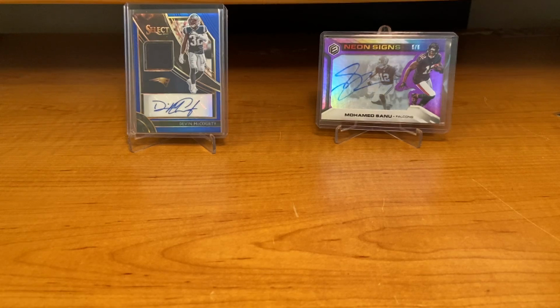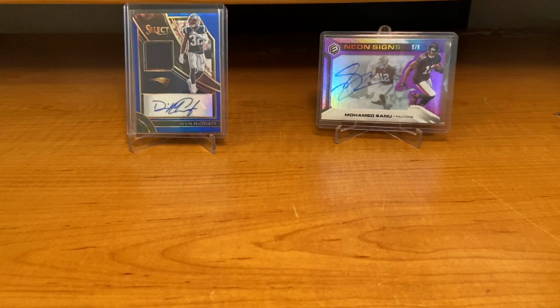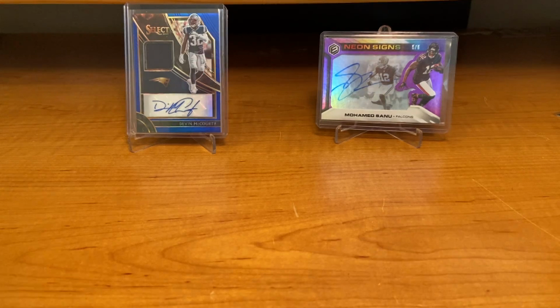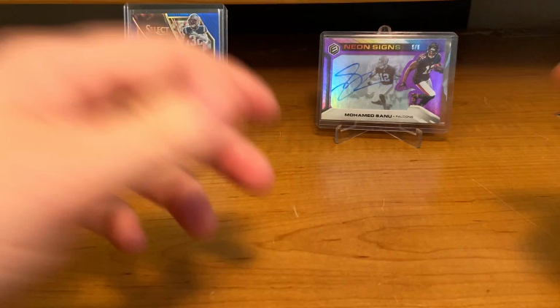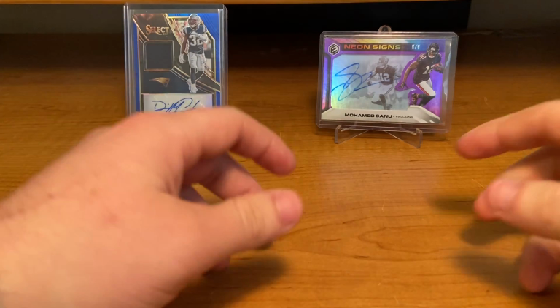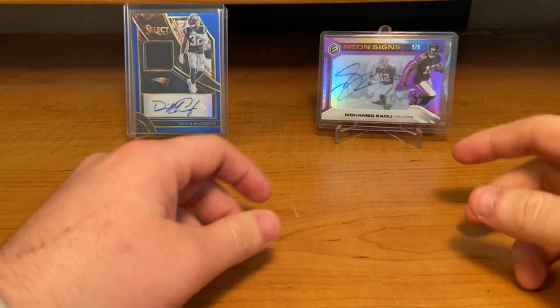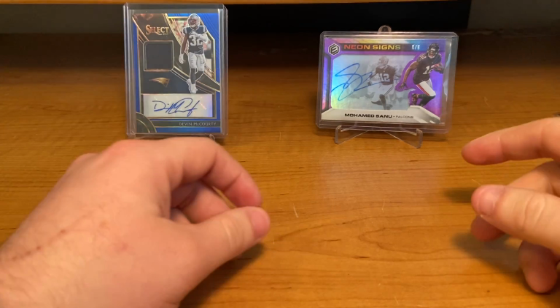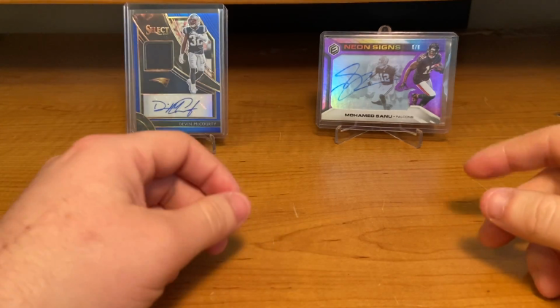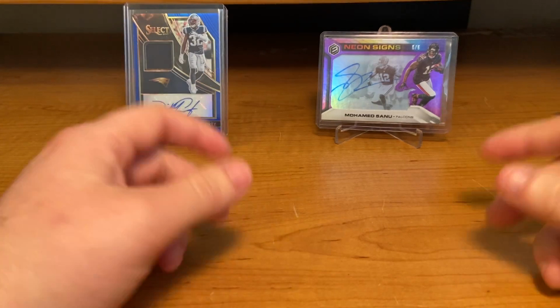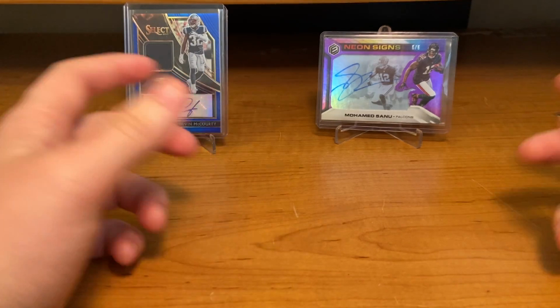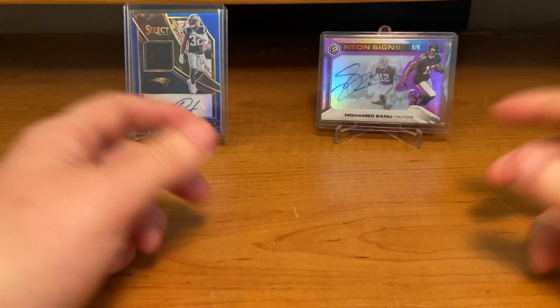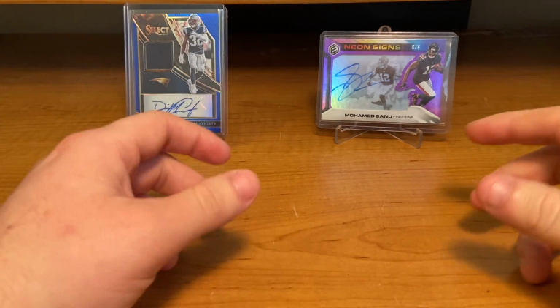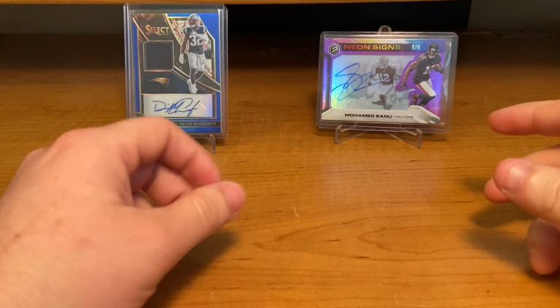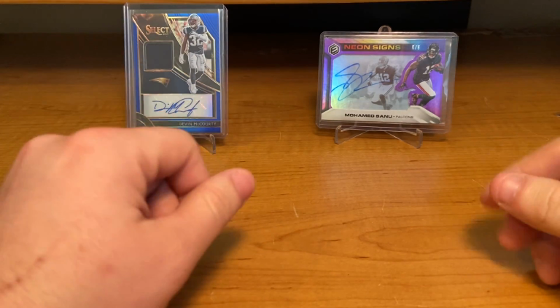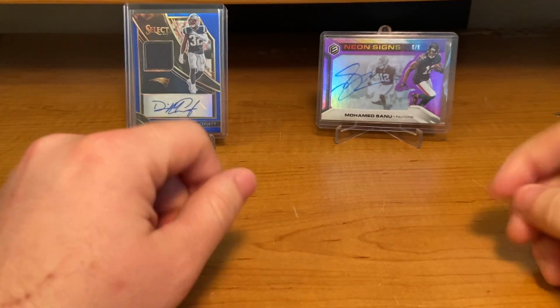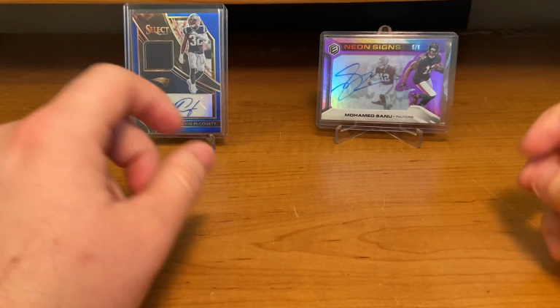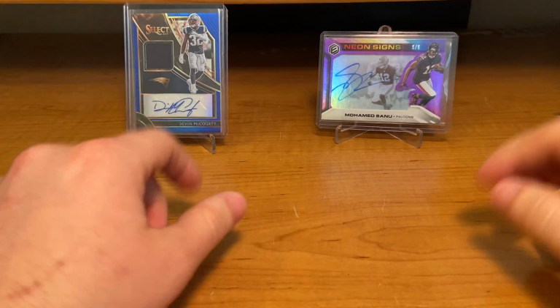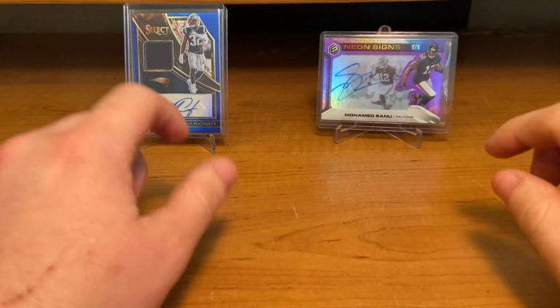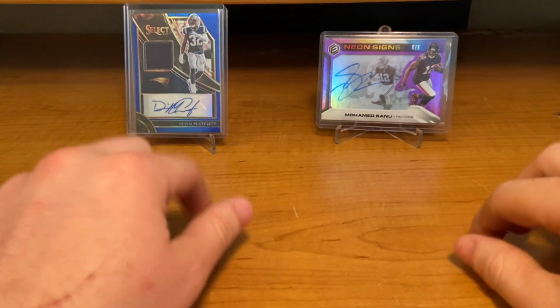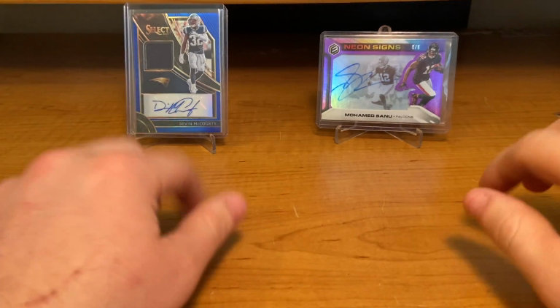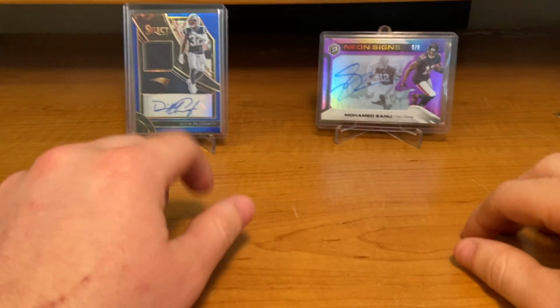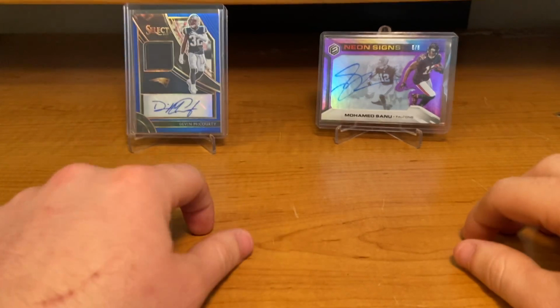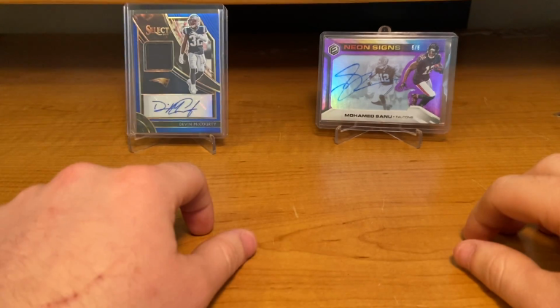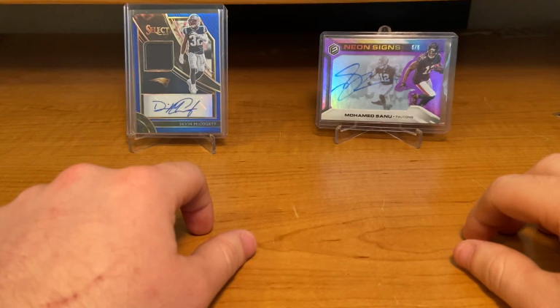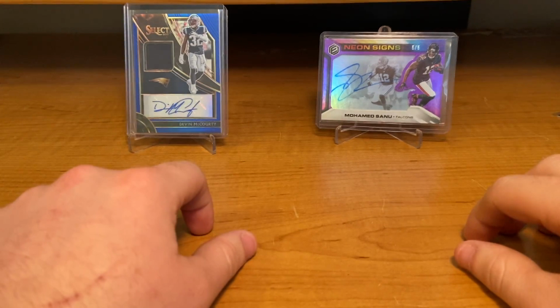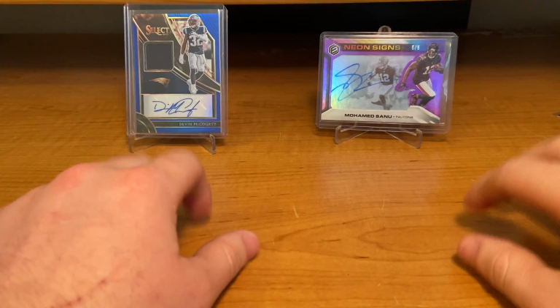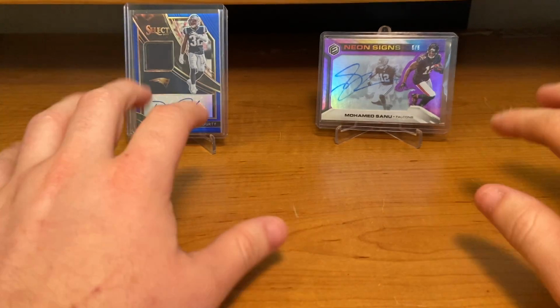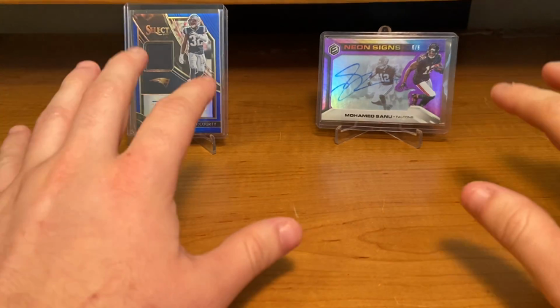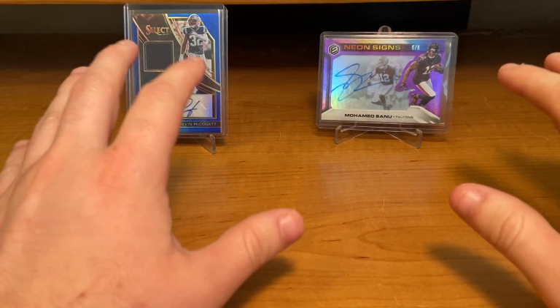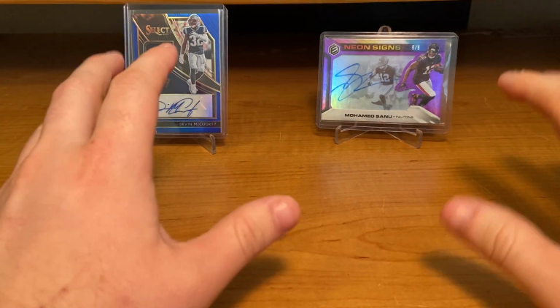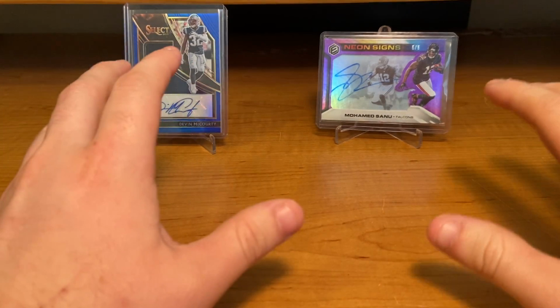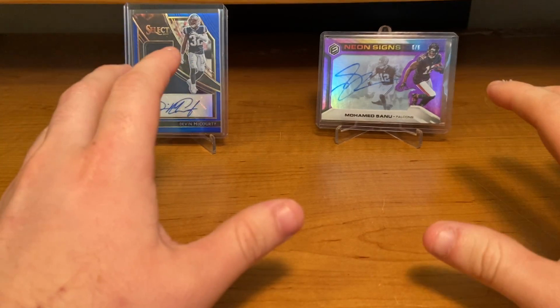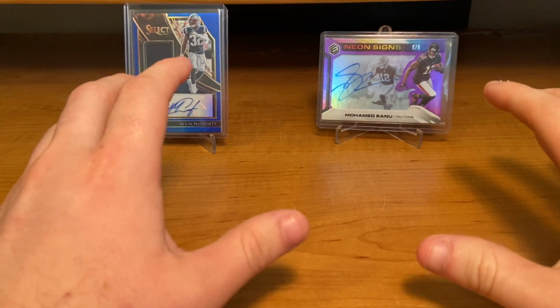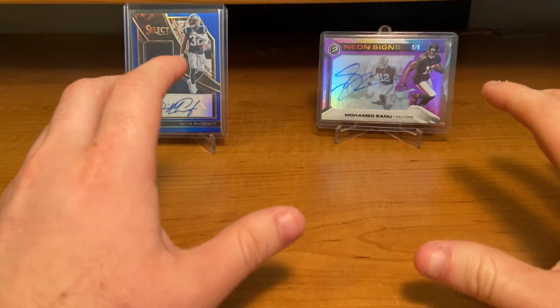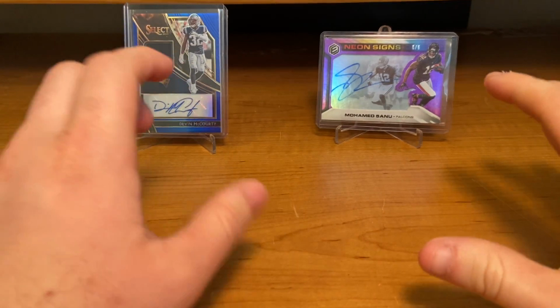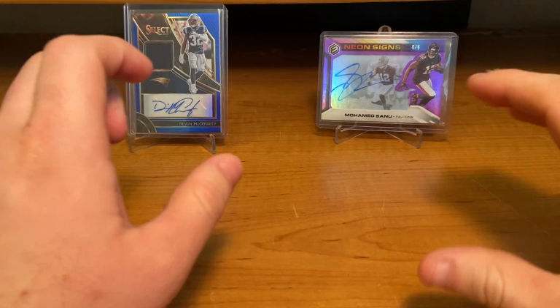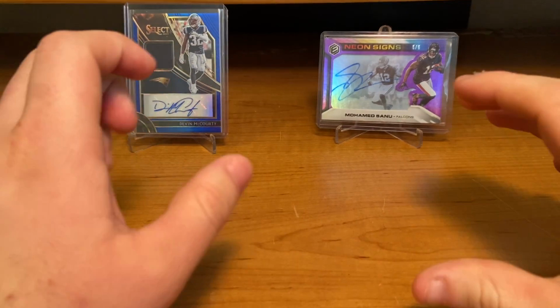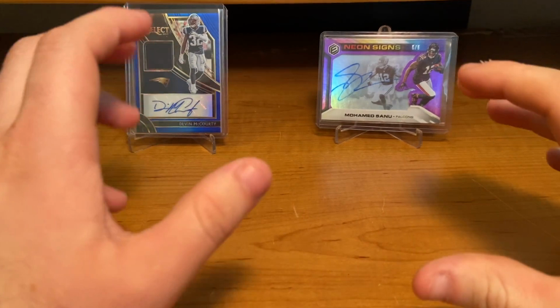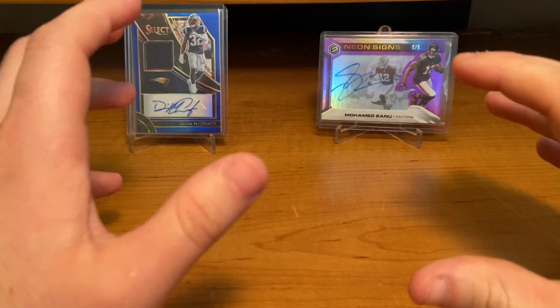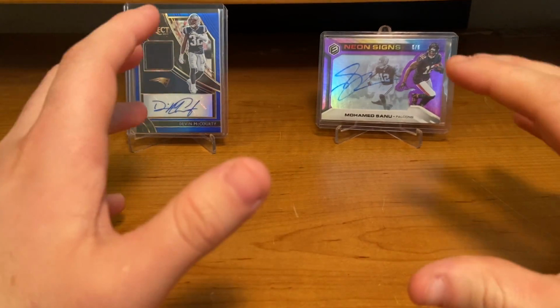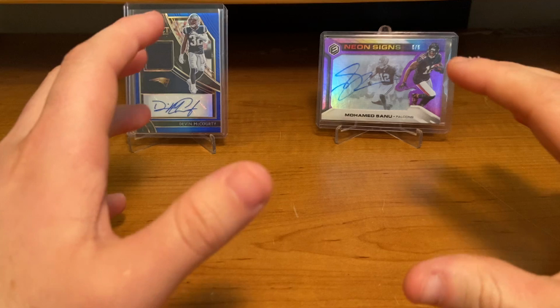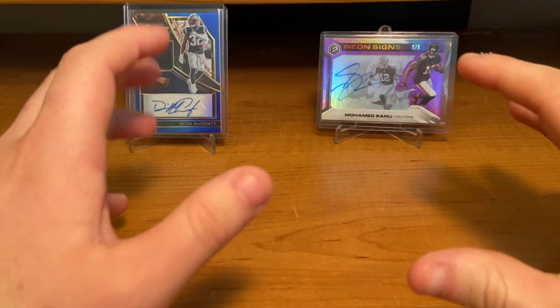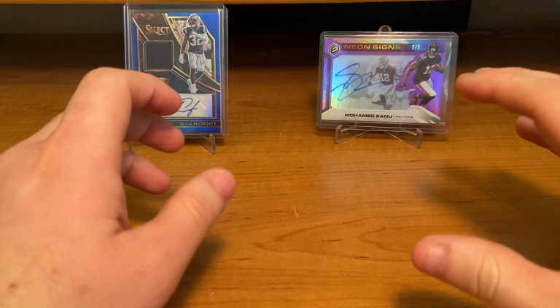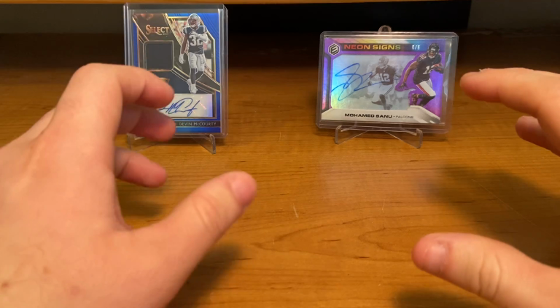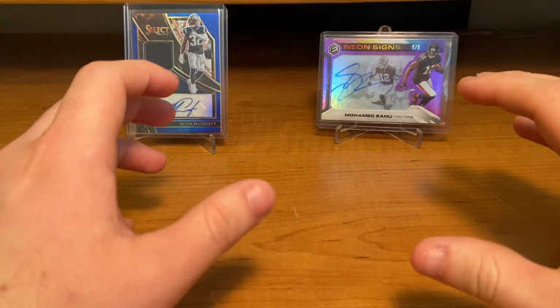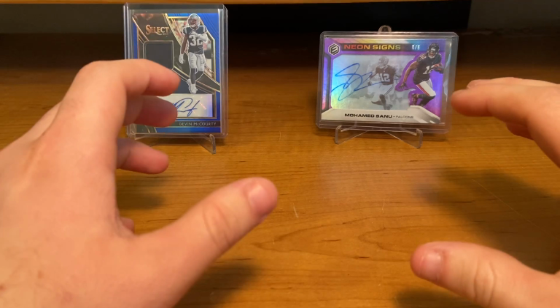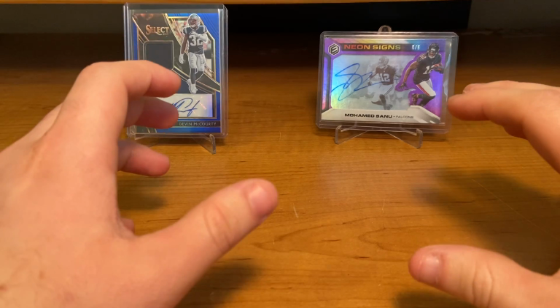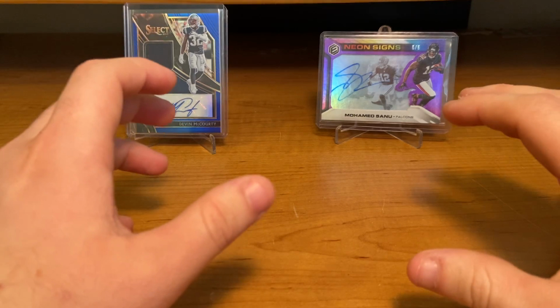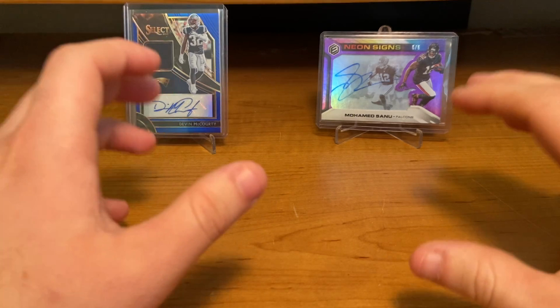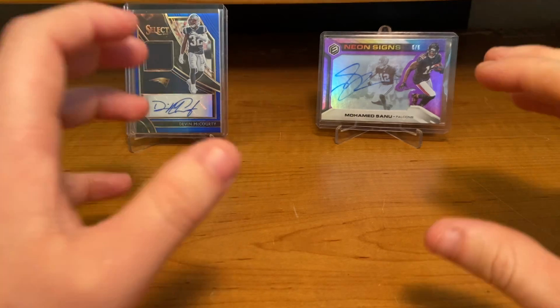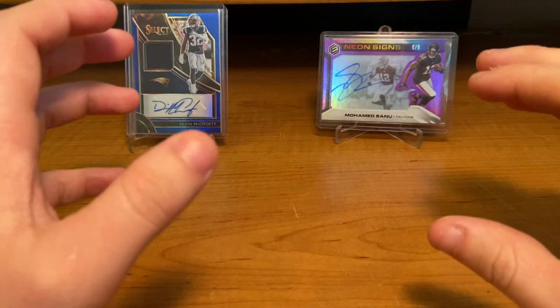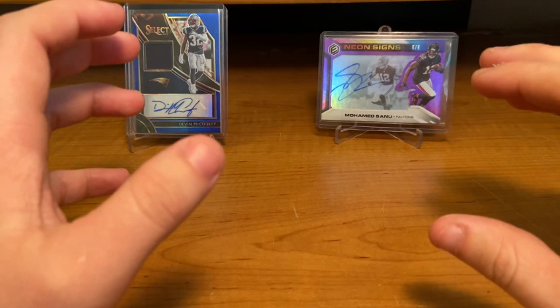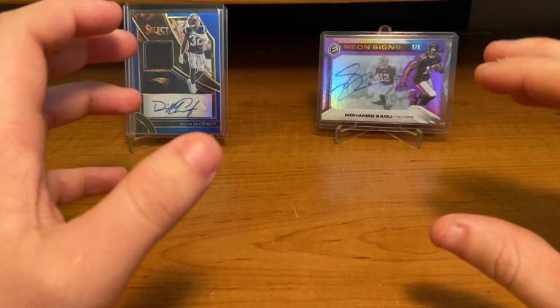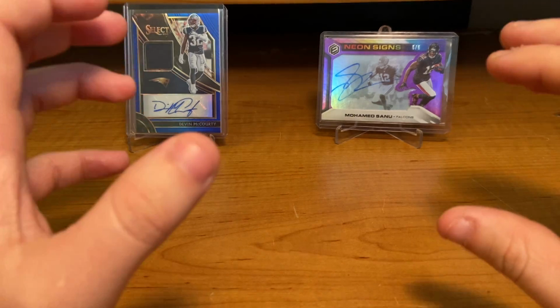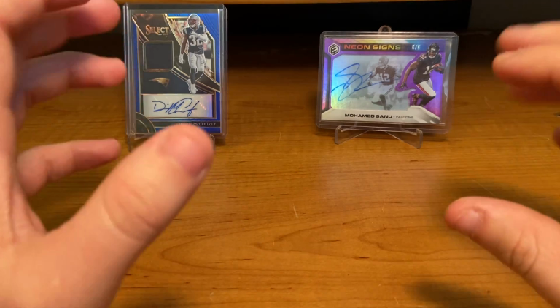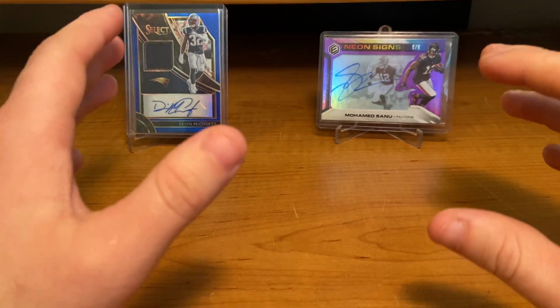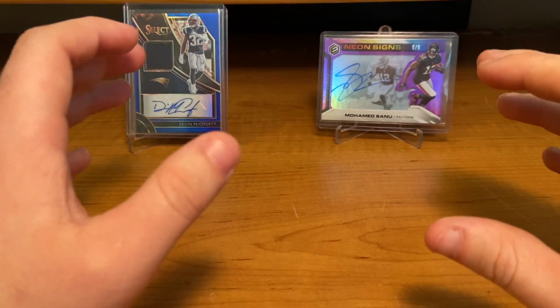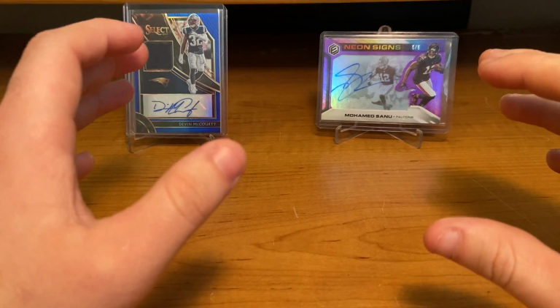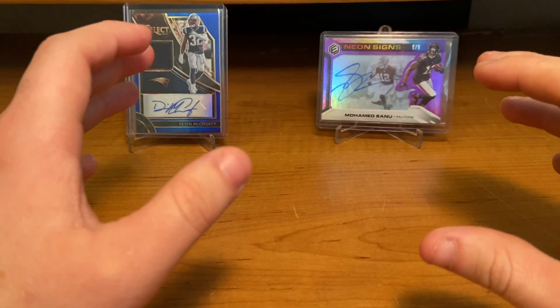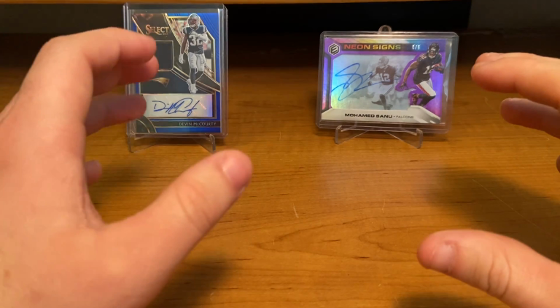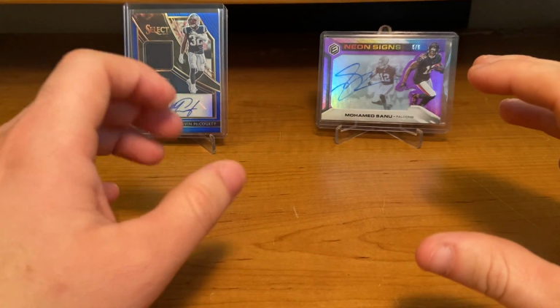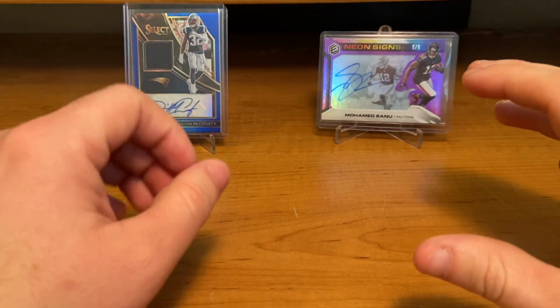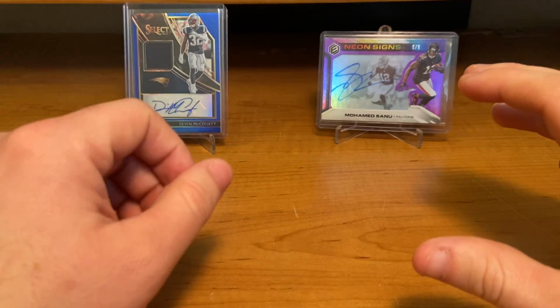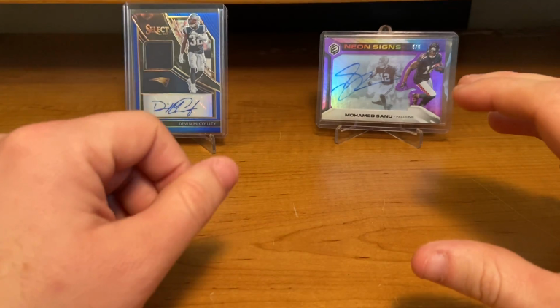What is up YouTube? It's Price's Cards back with another video and today we have a huge package from One of One Card Shop.